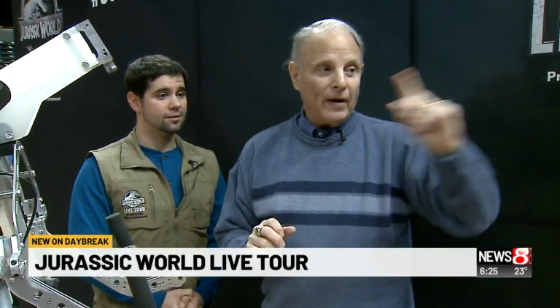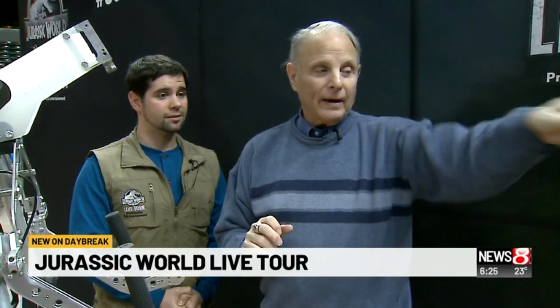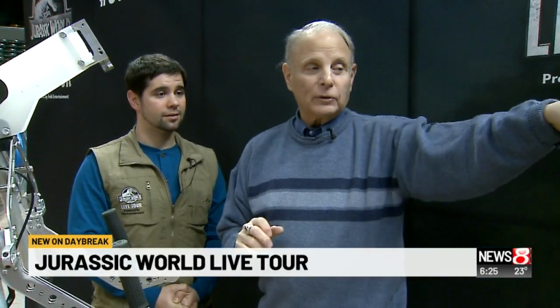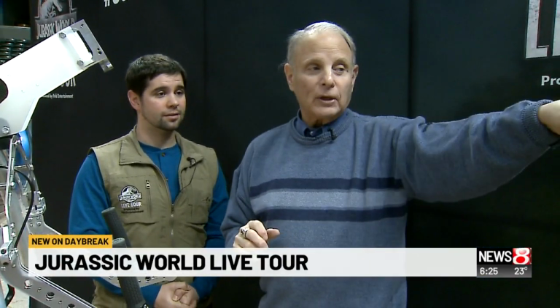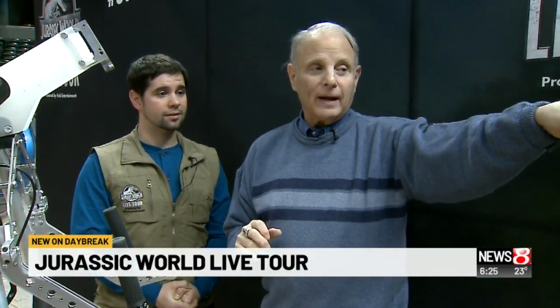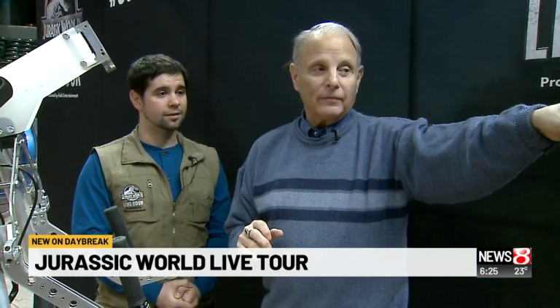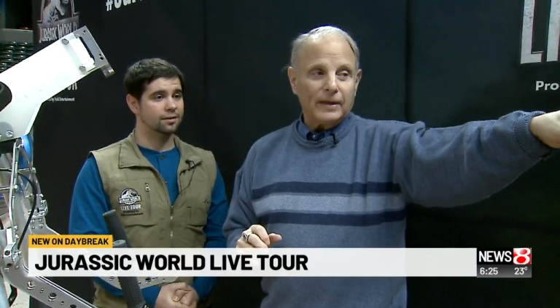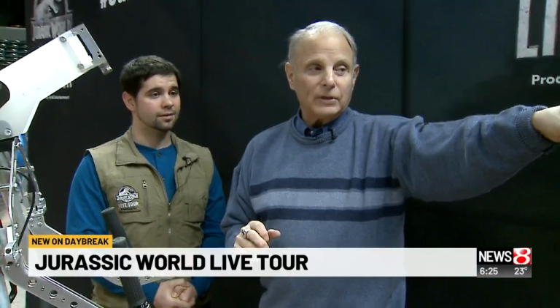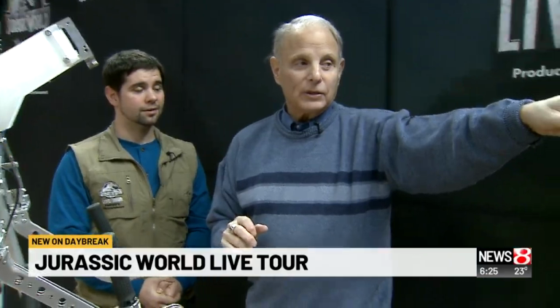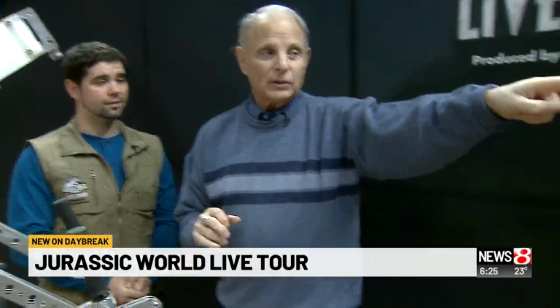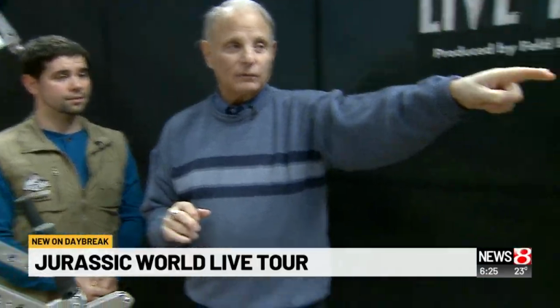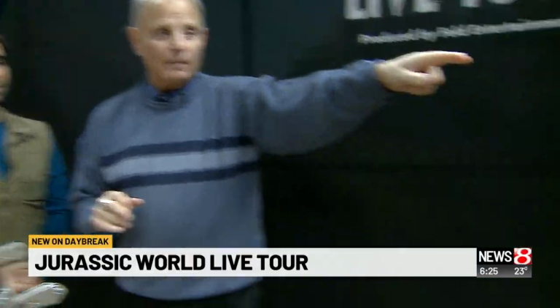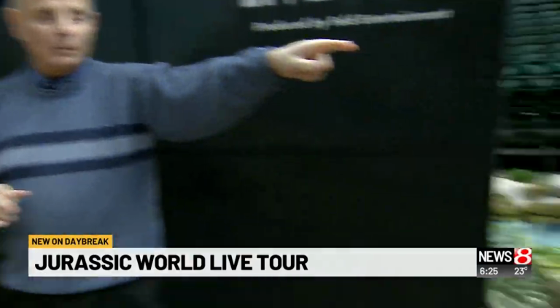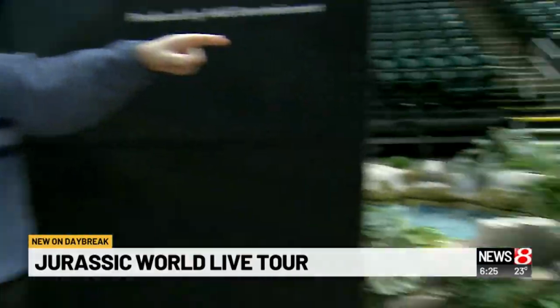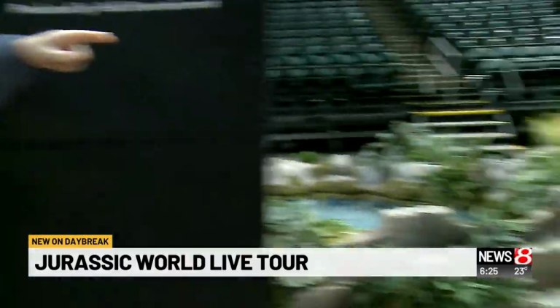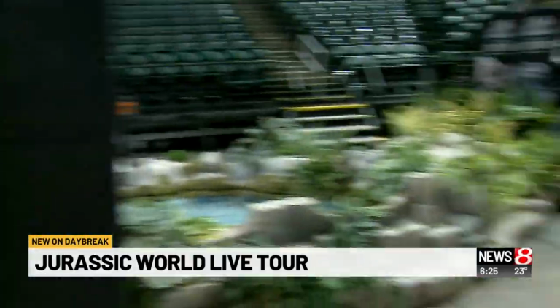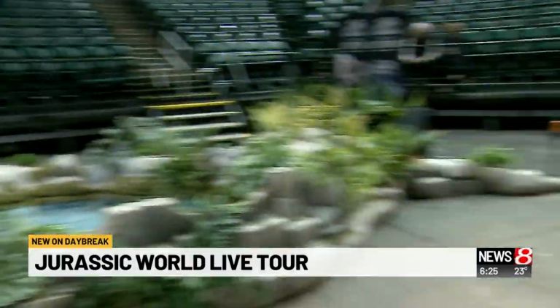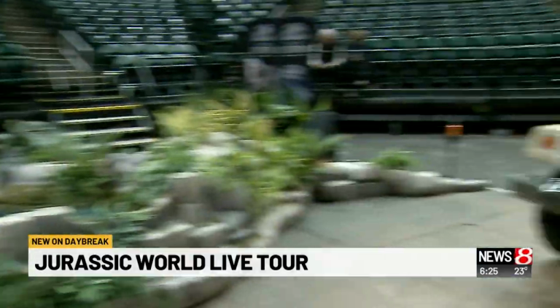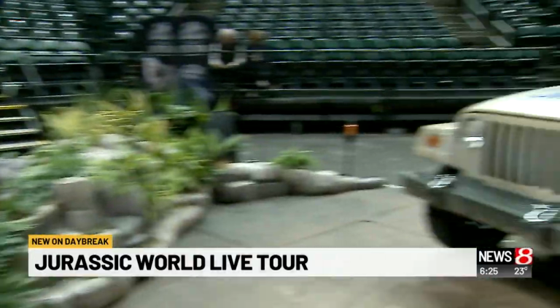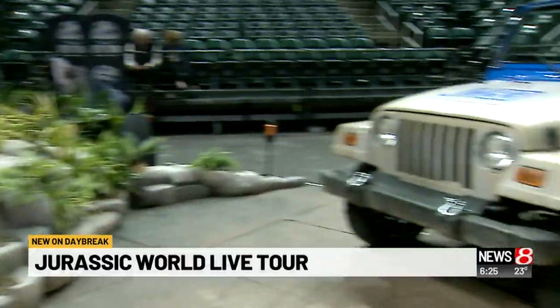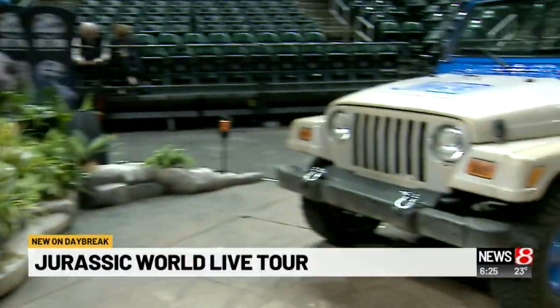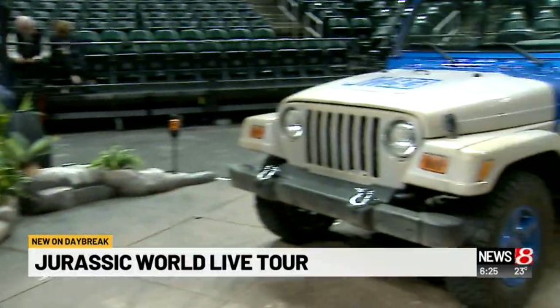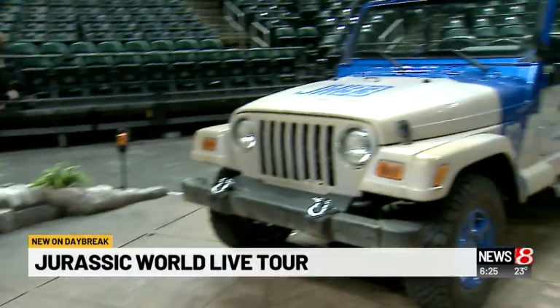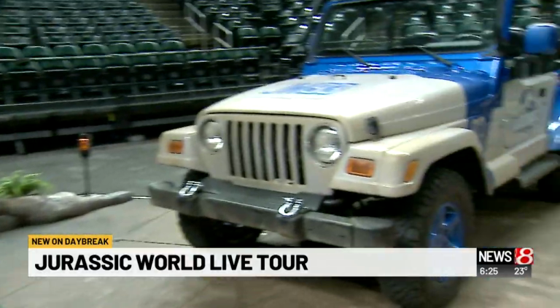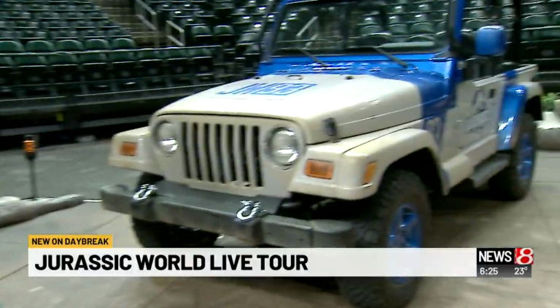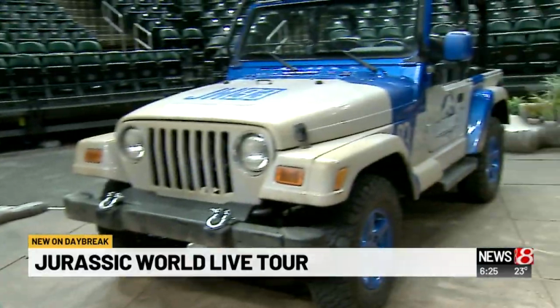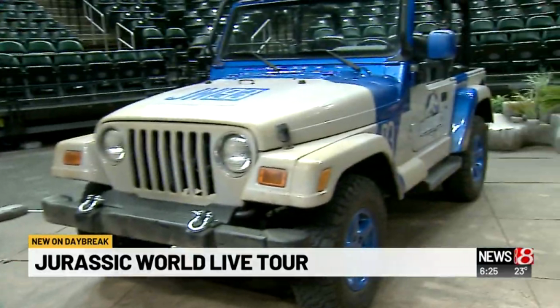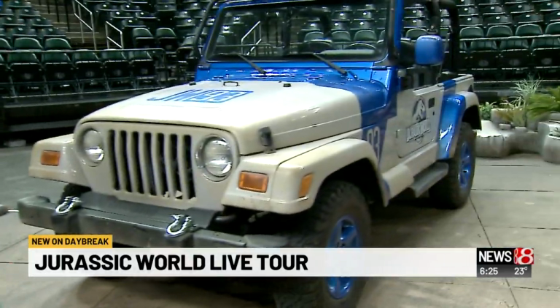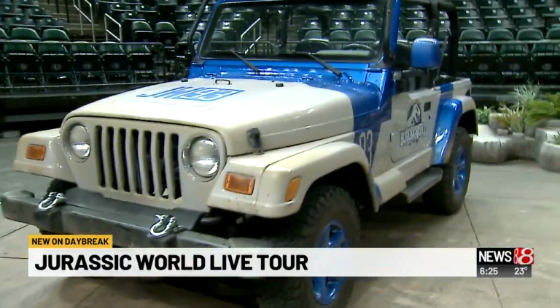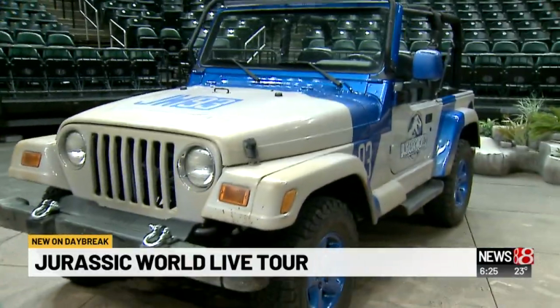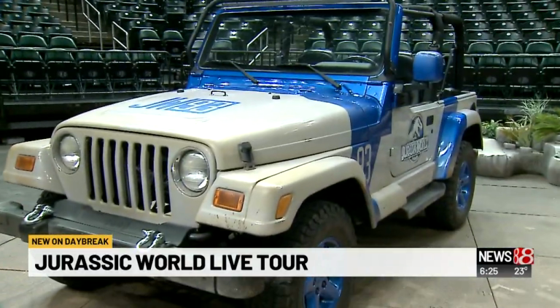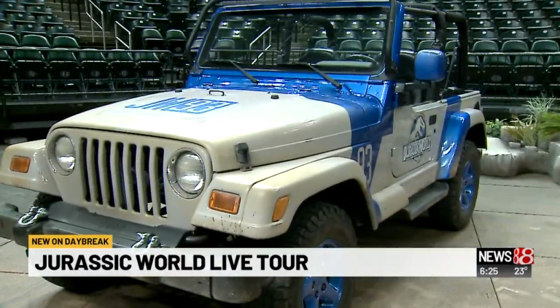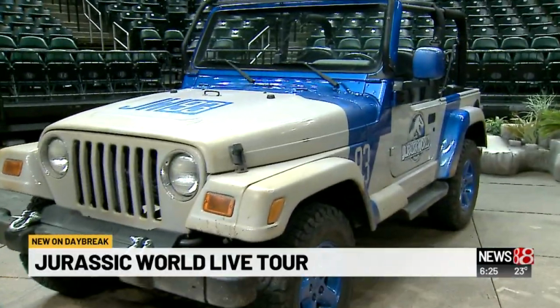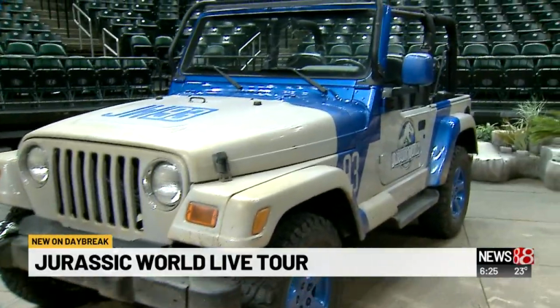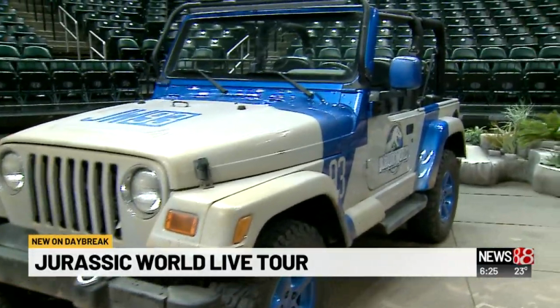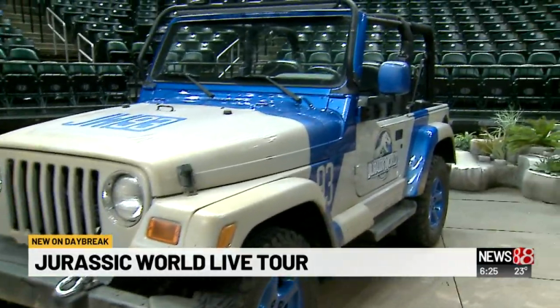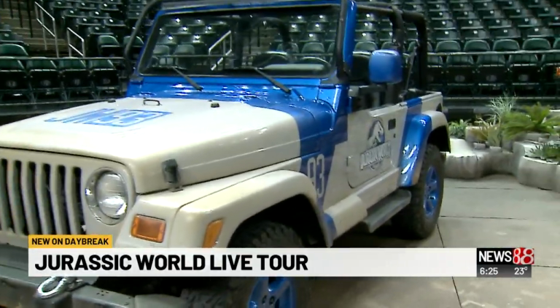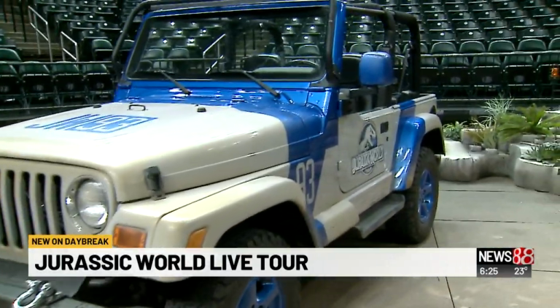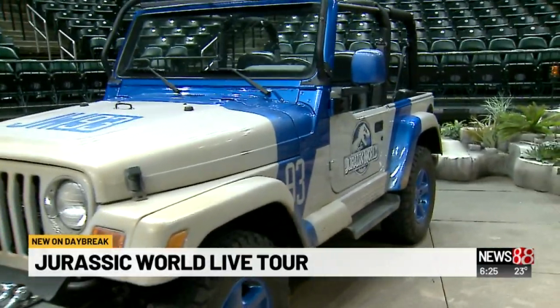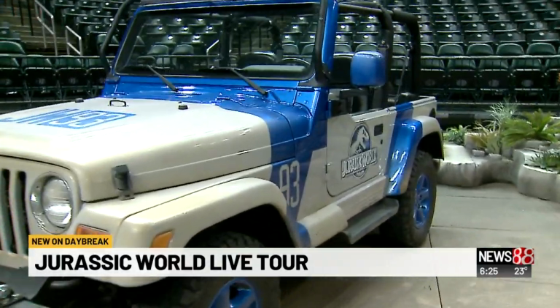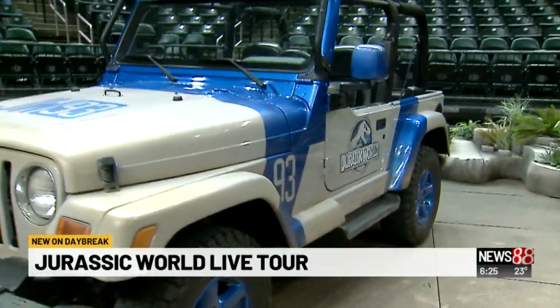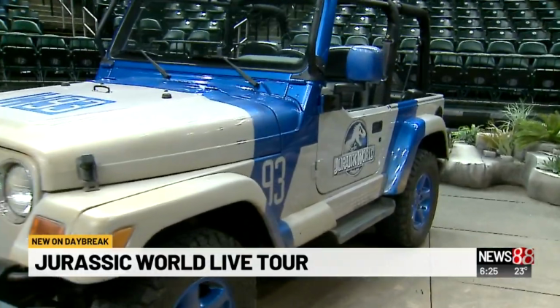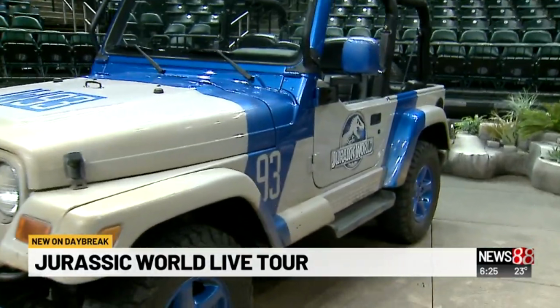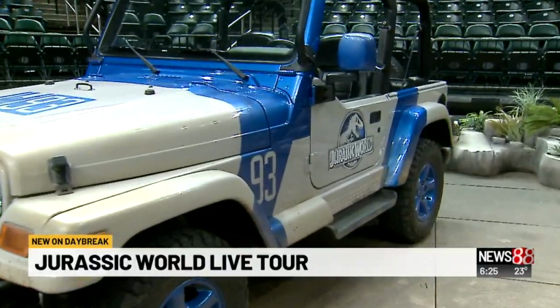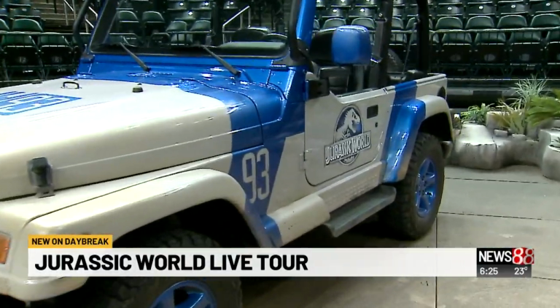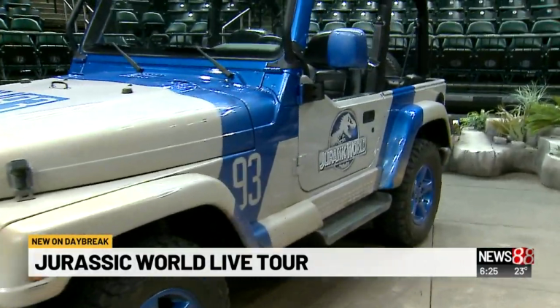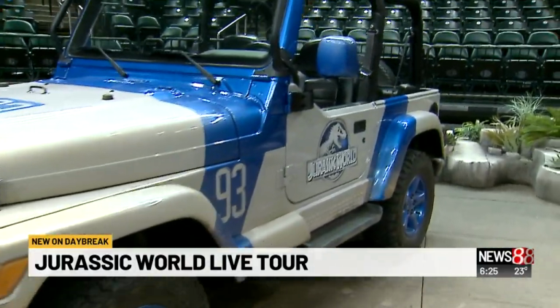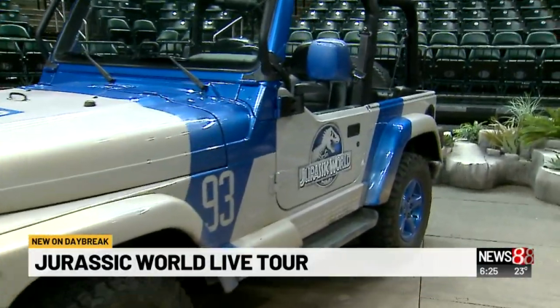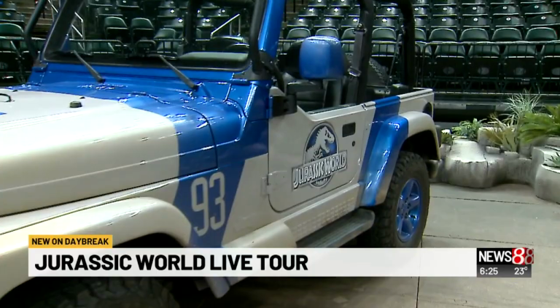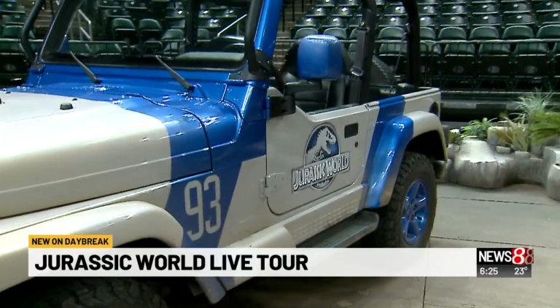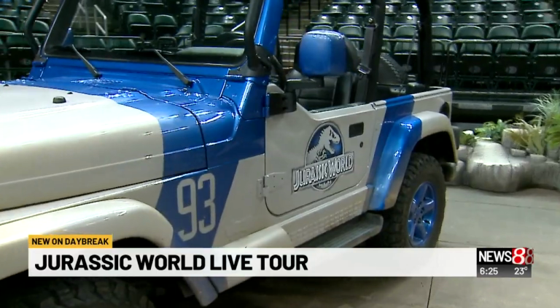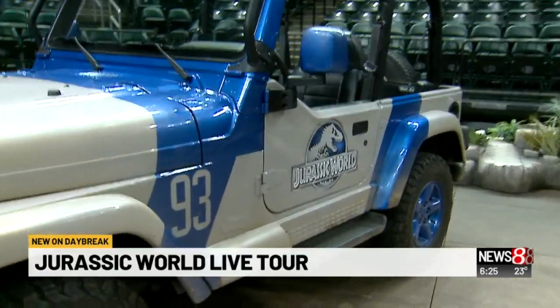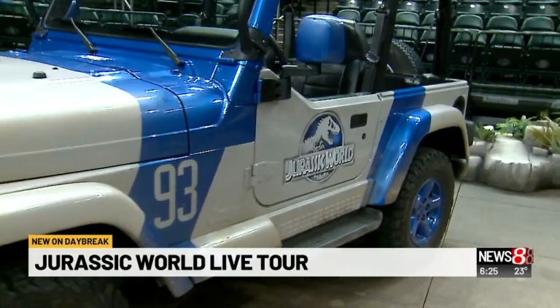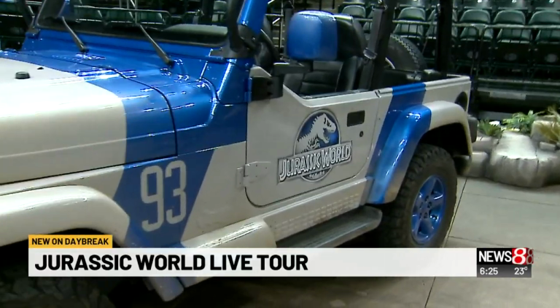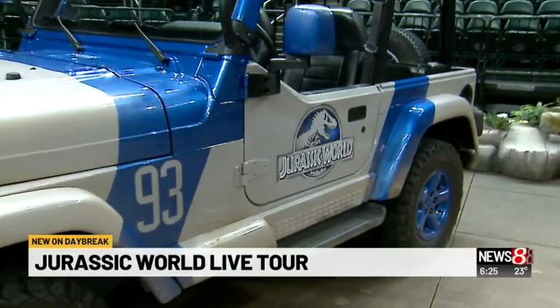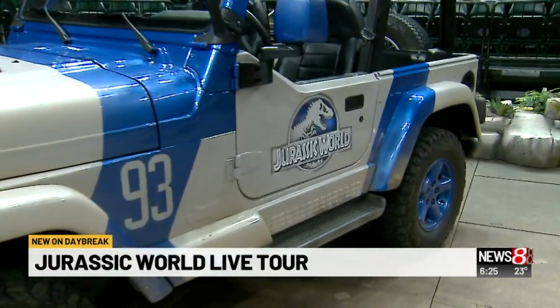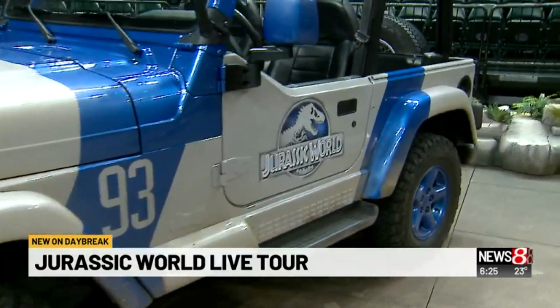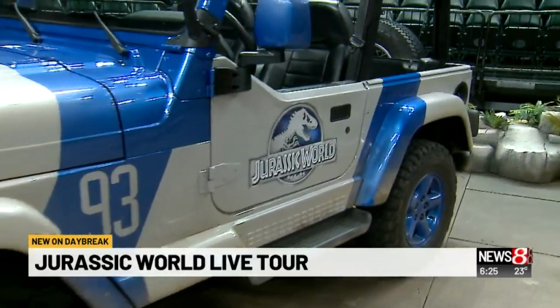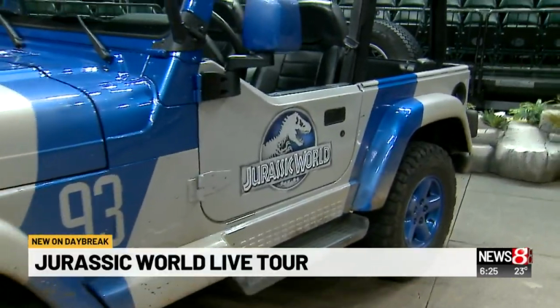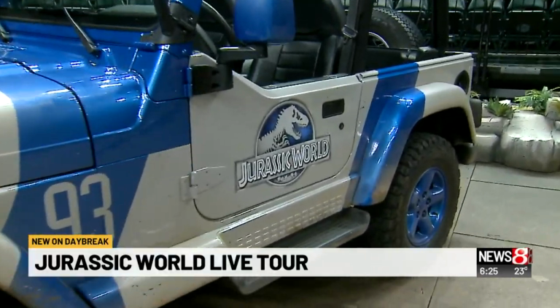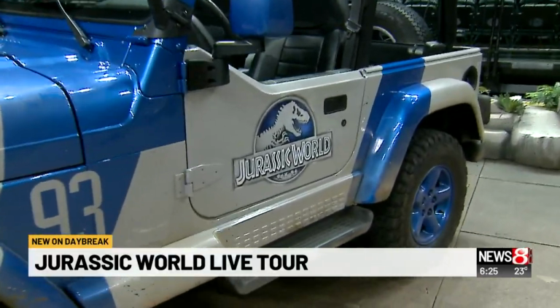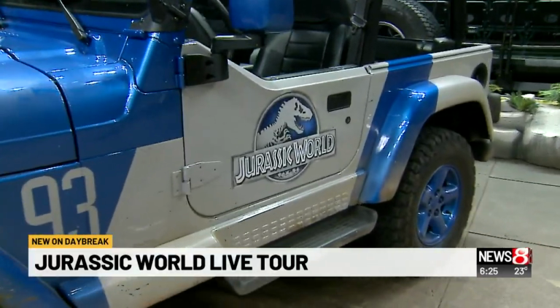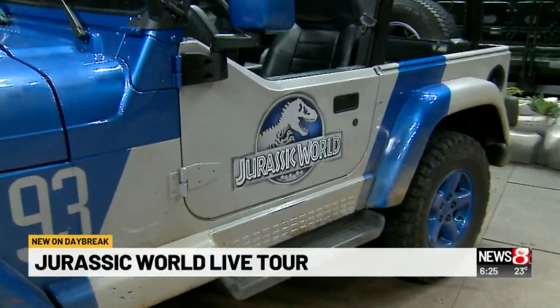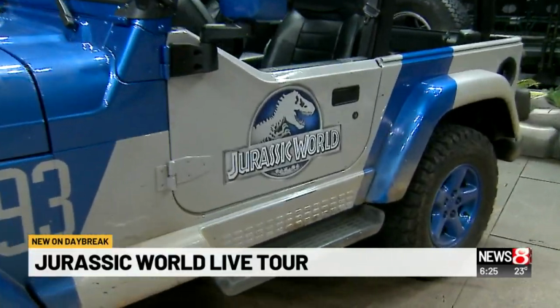This is from the movie? Yes. Okay, we'll talk about that and we'll see some of the dinosaurs. This is very cool.